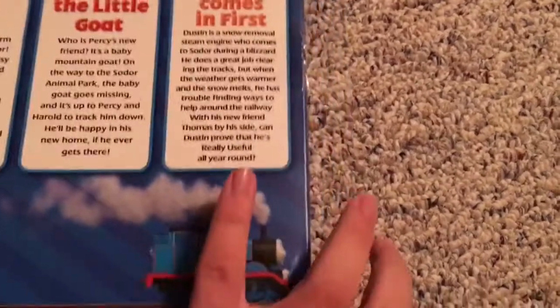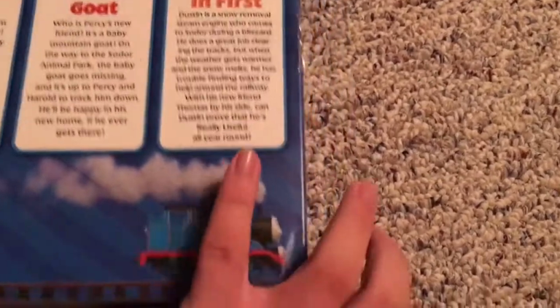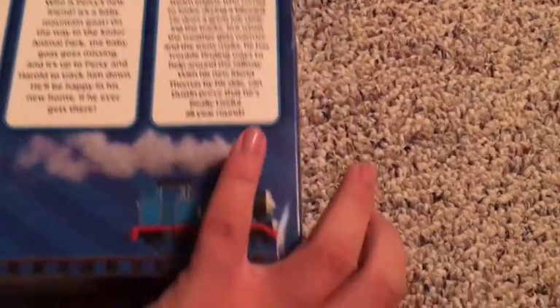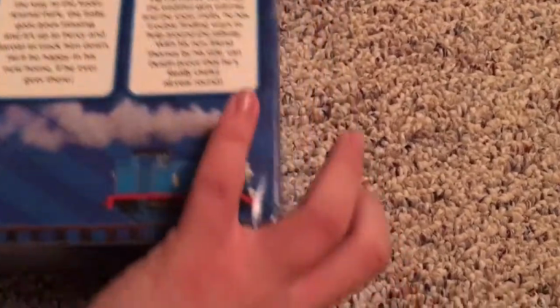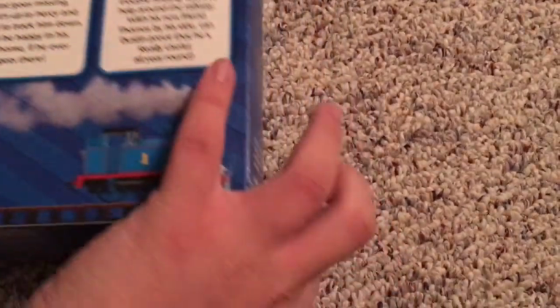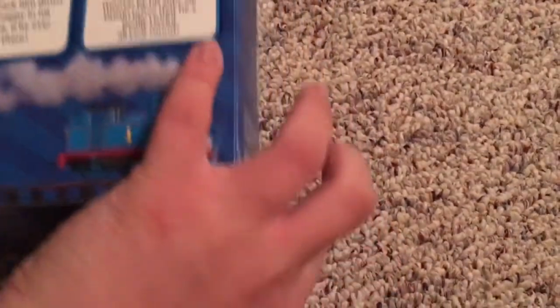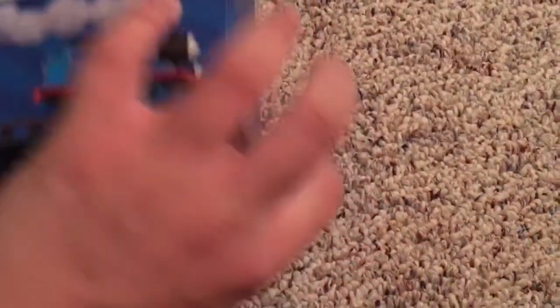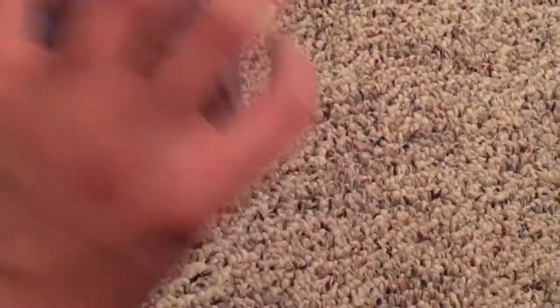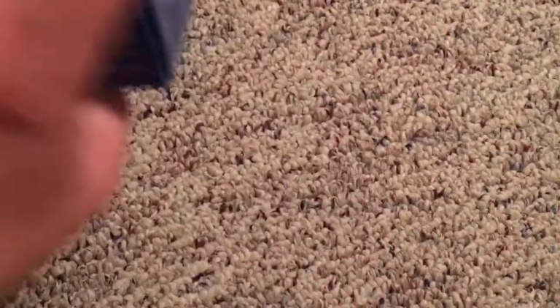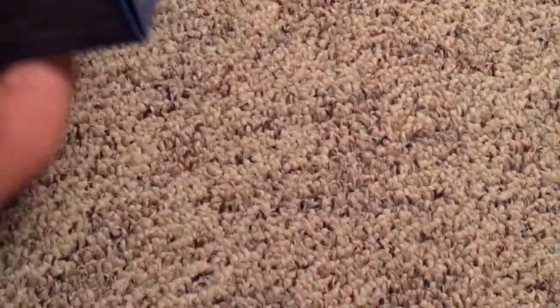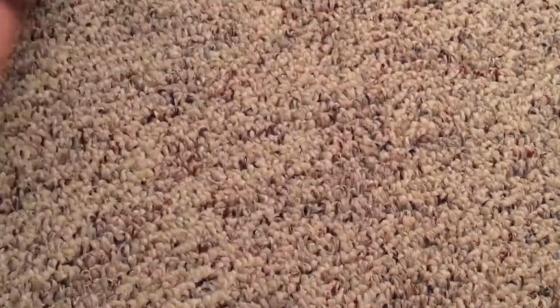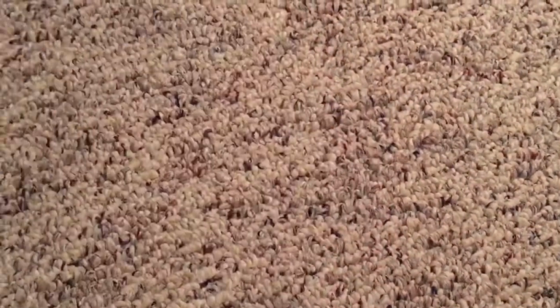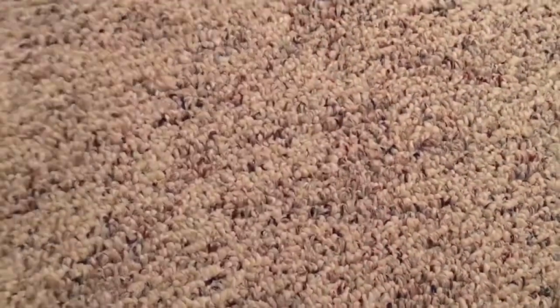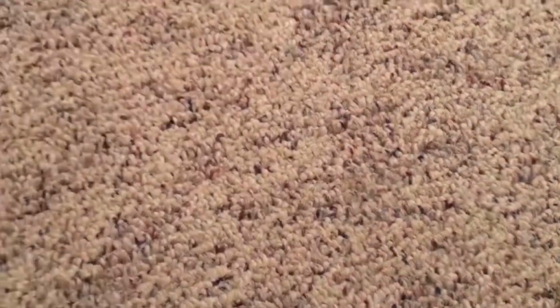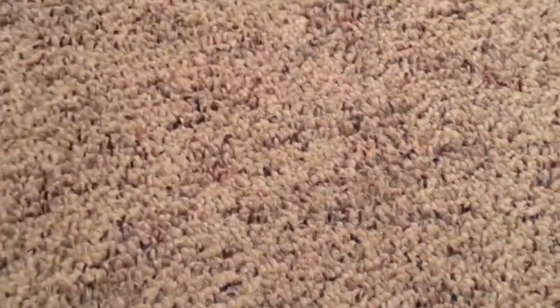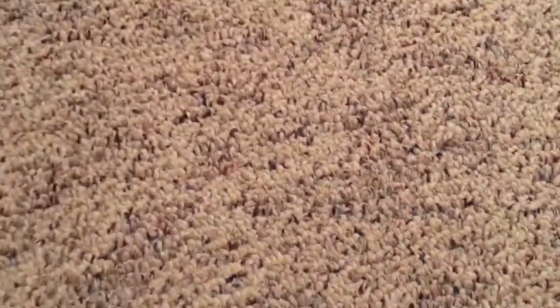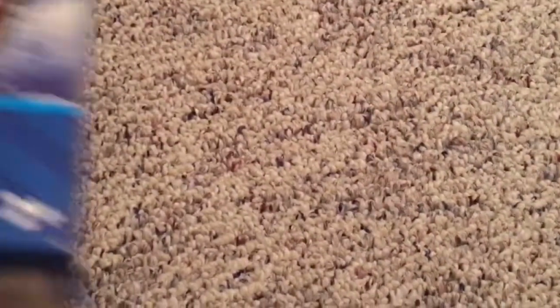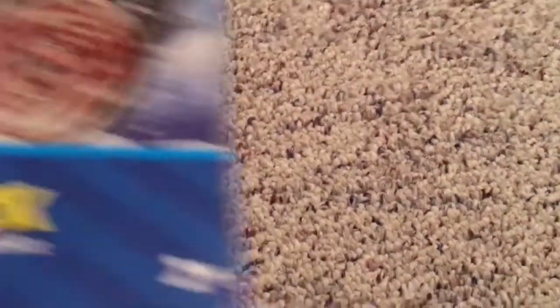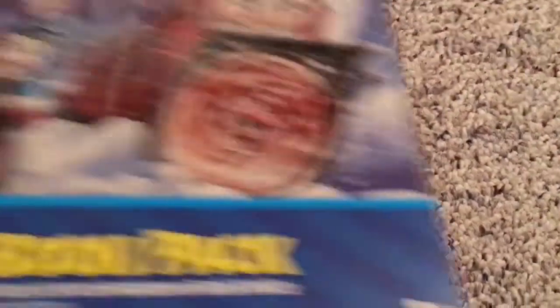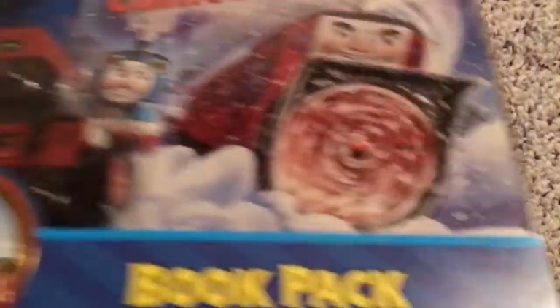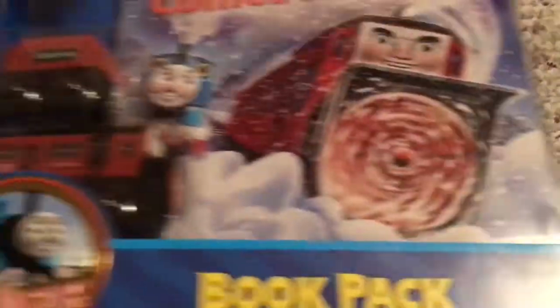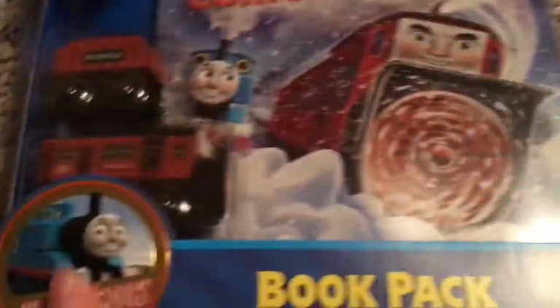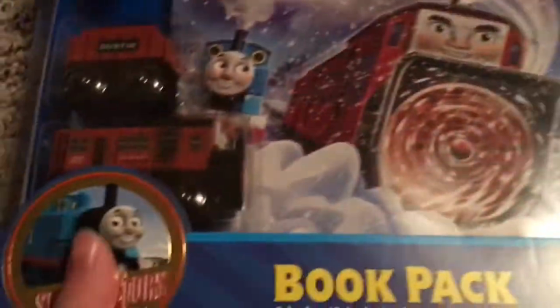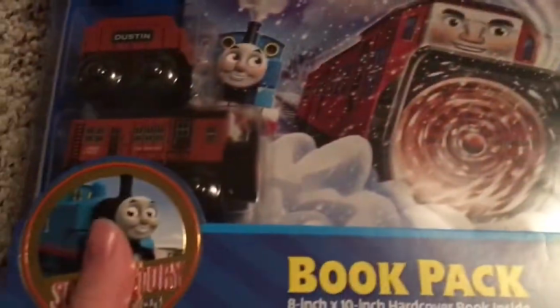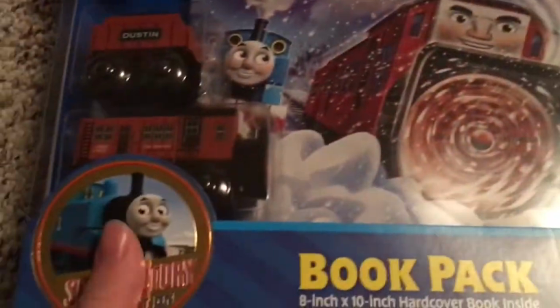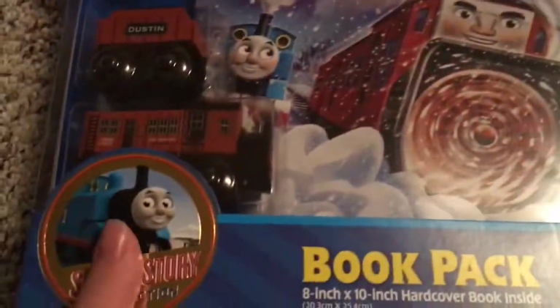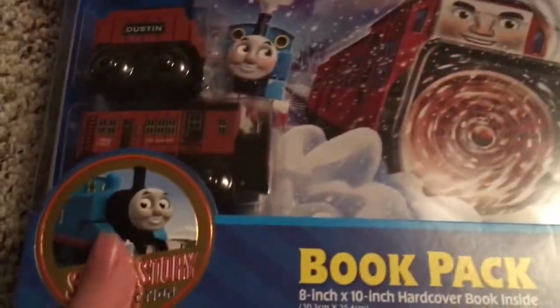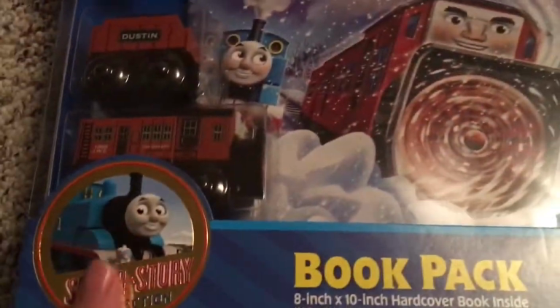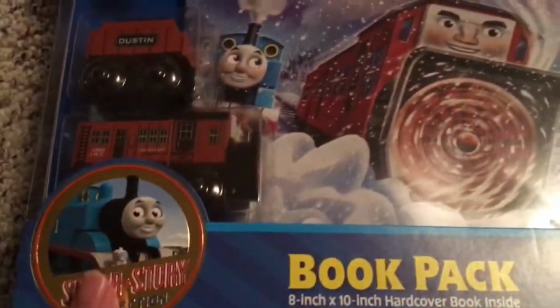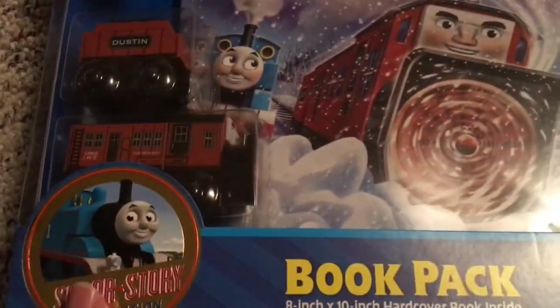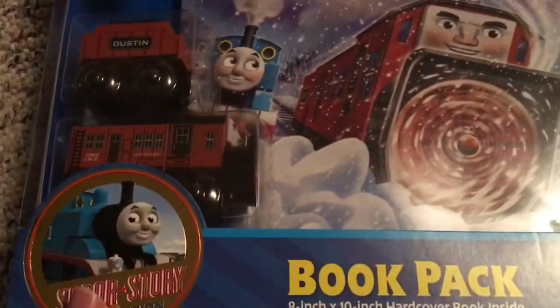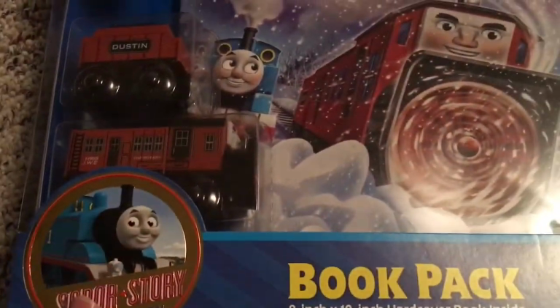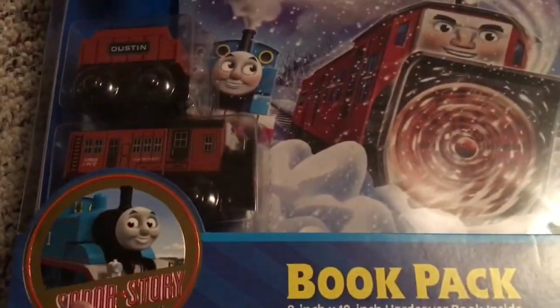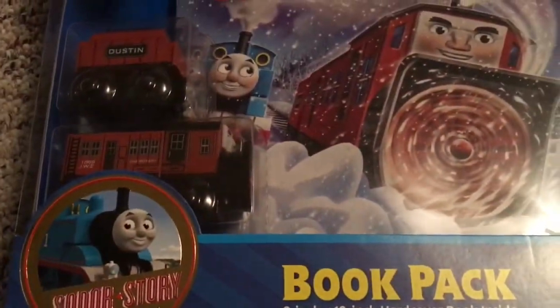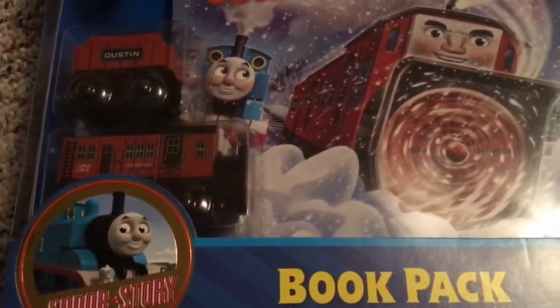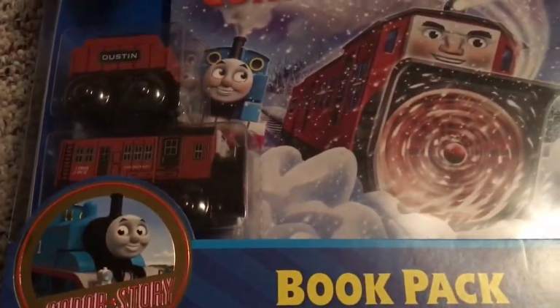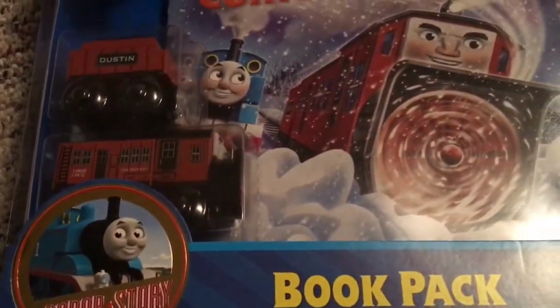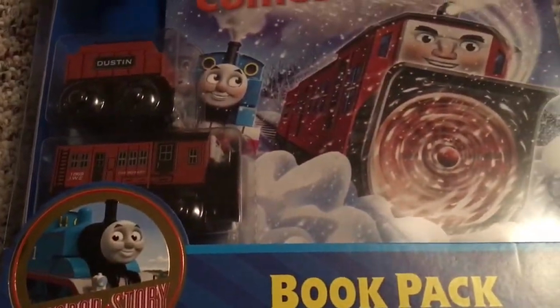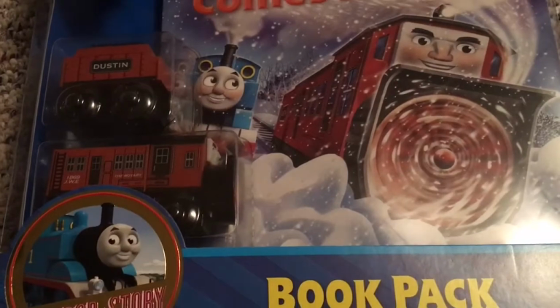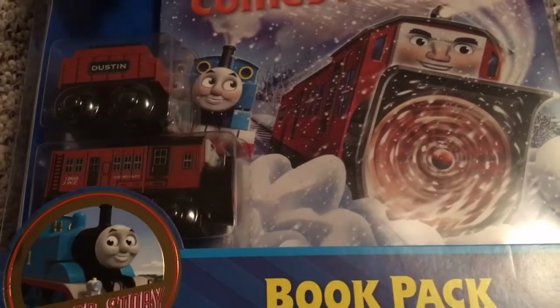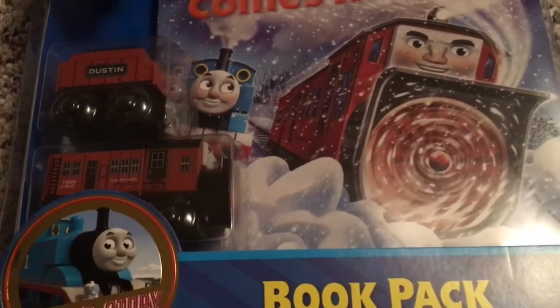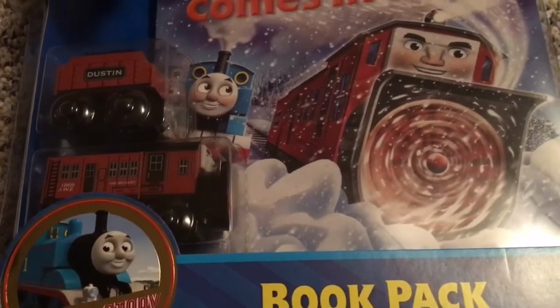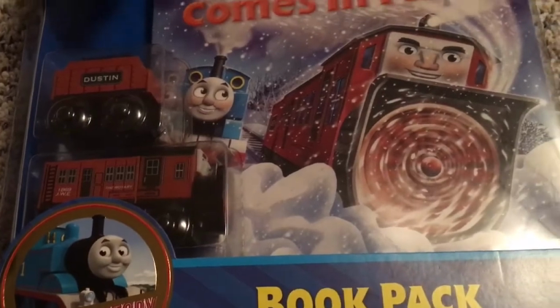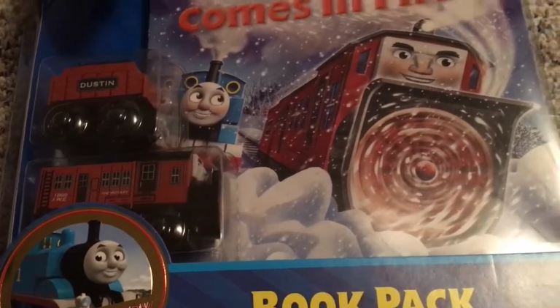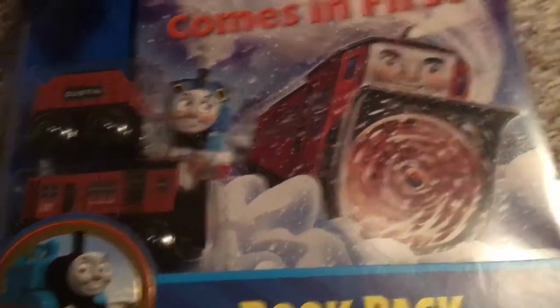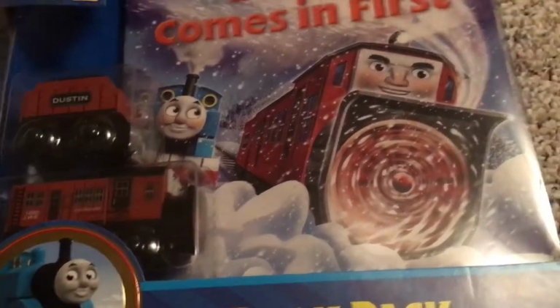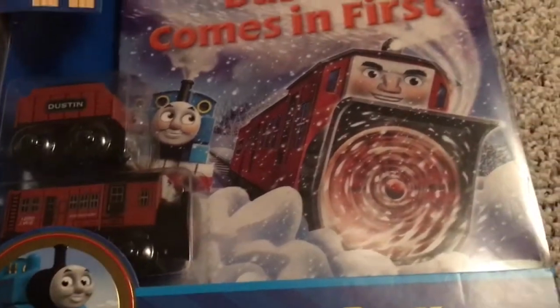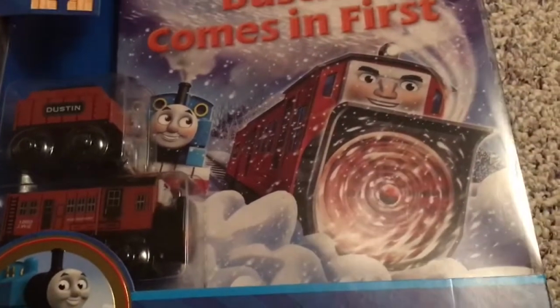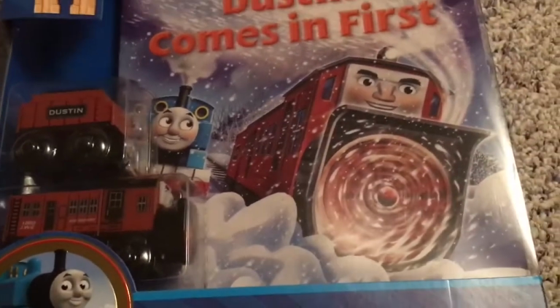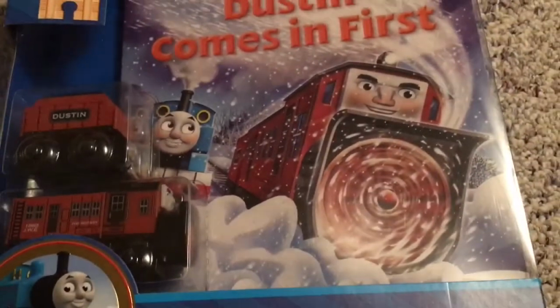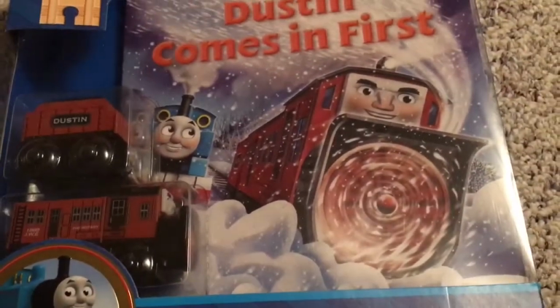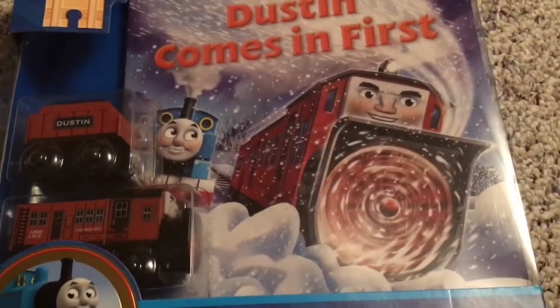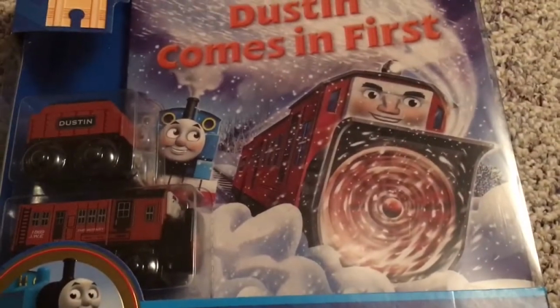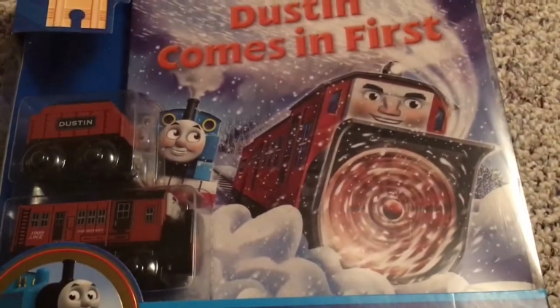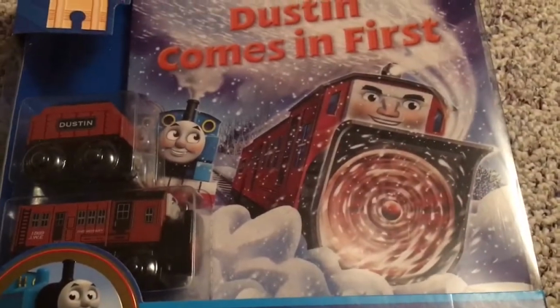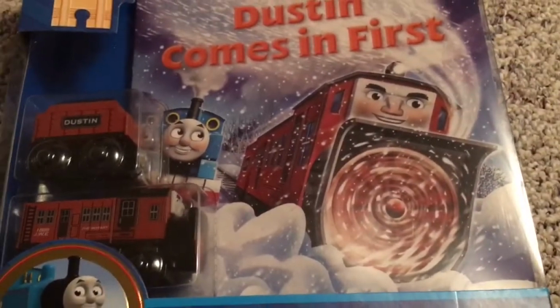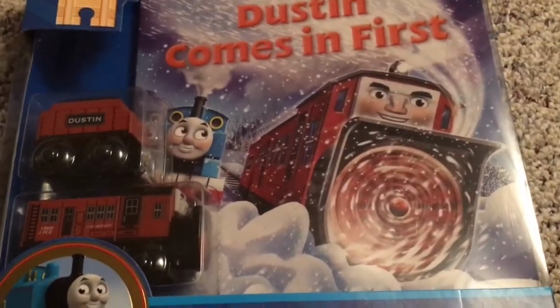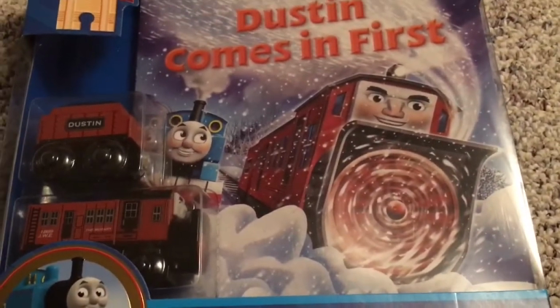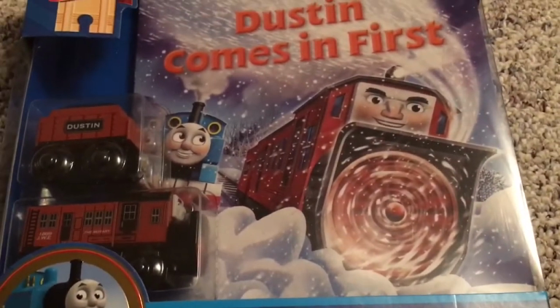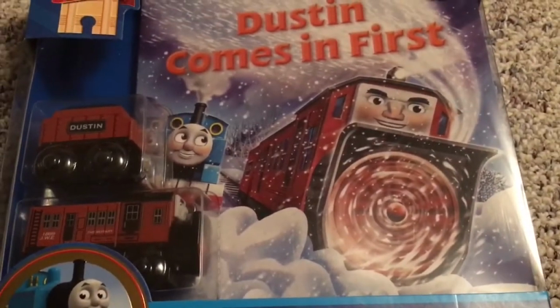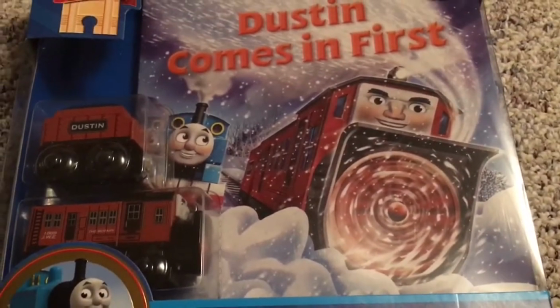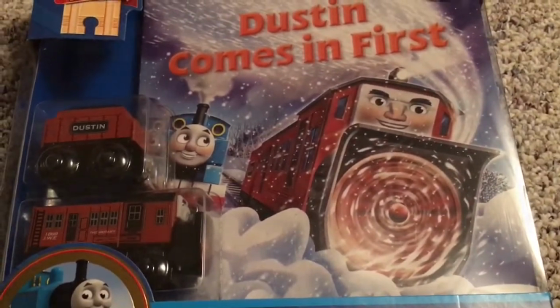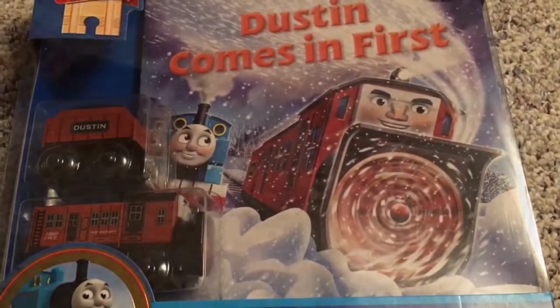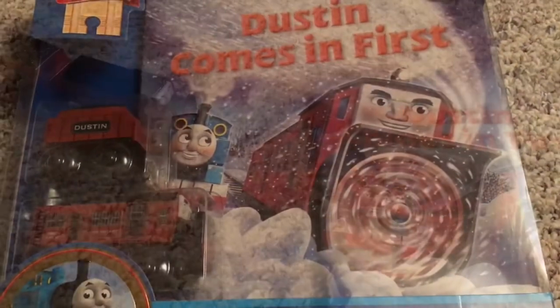Well guys, I'm very excited to open this as Dustin's a really interesting looking locomotive, and I'll see you when he's outside the box.